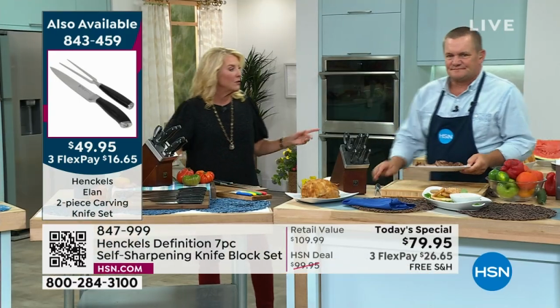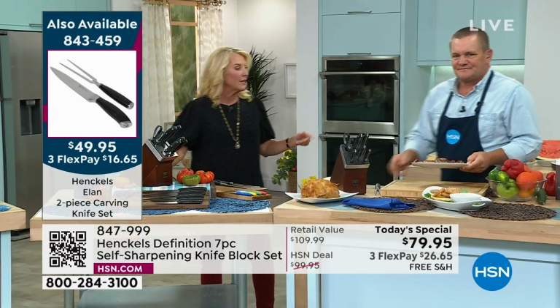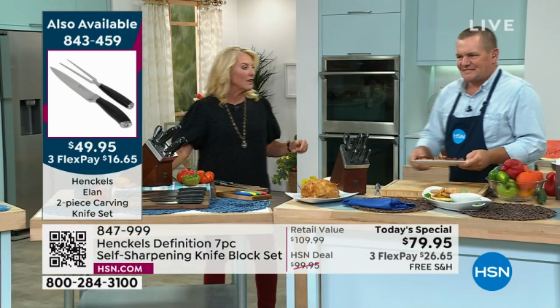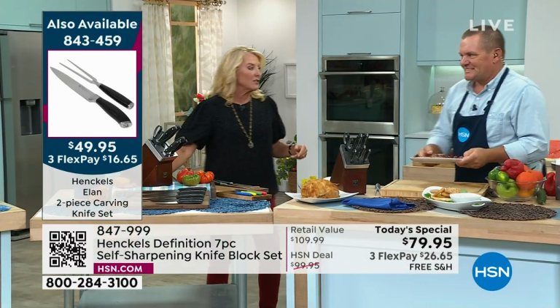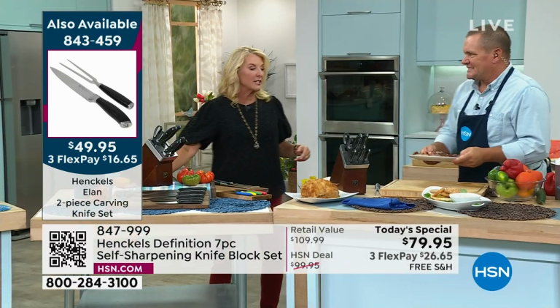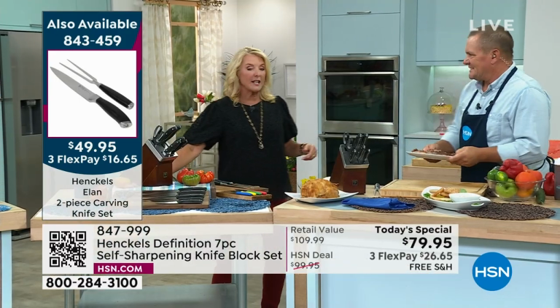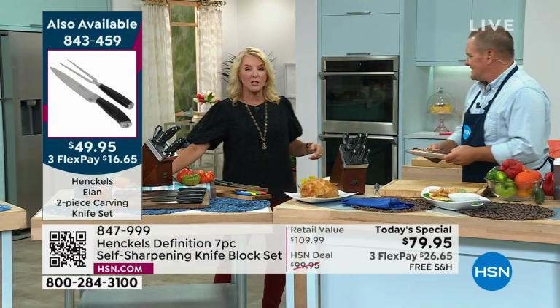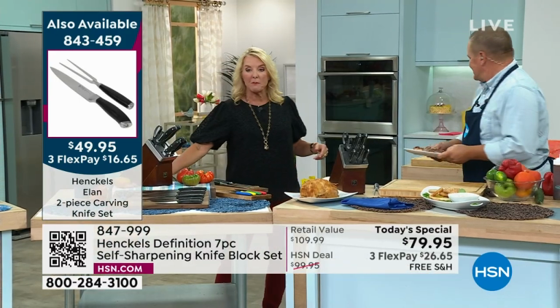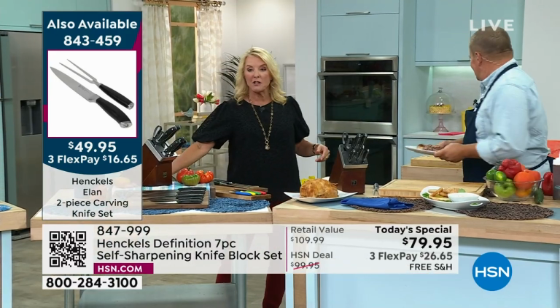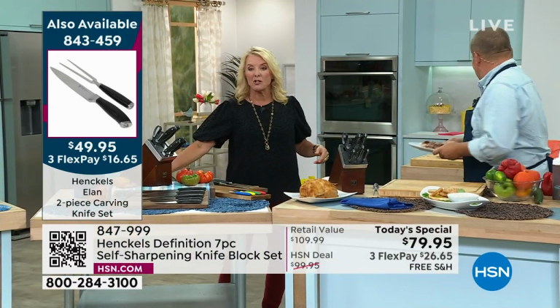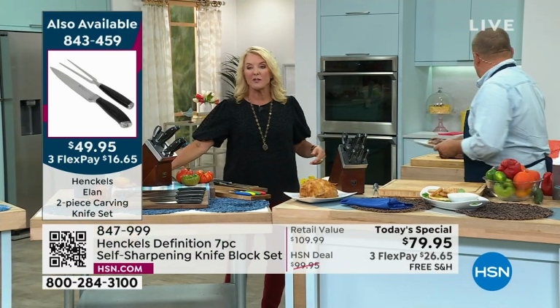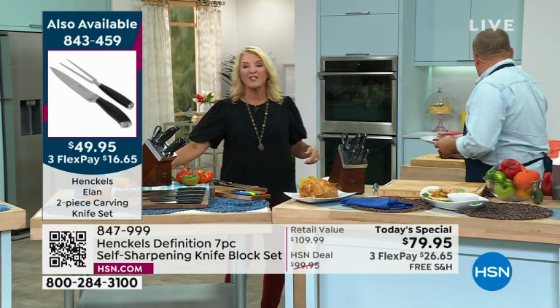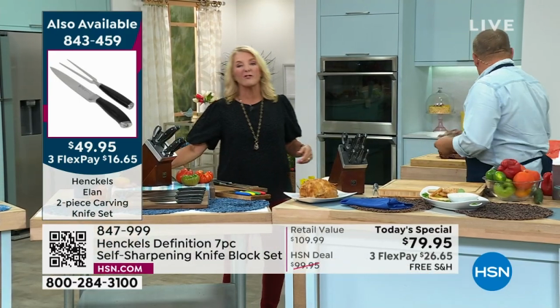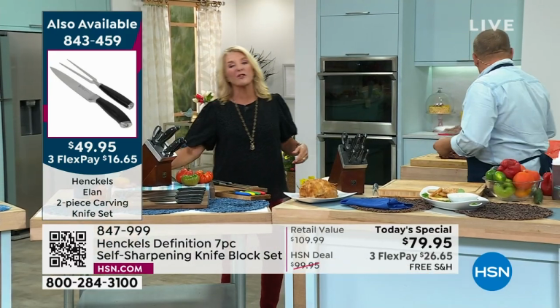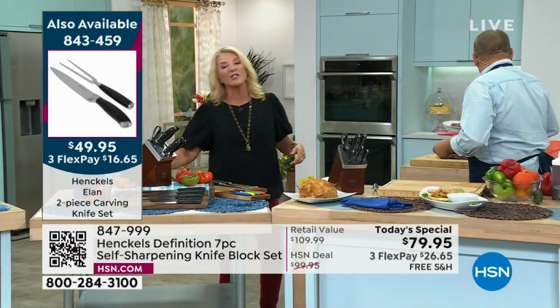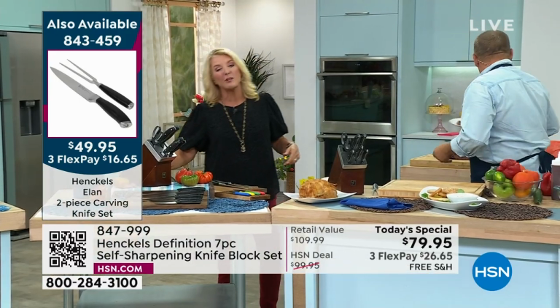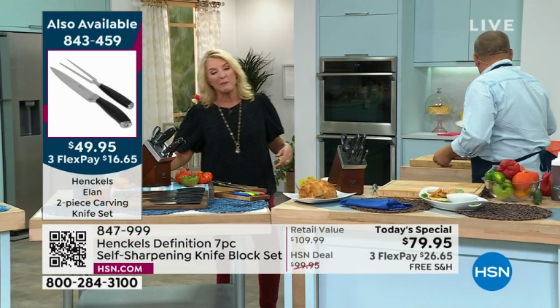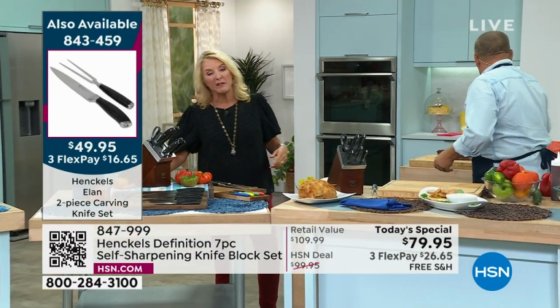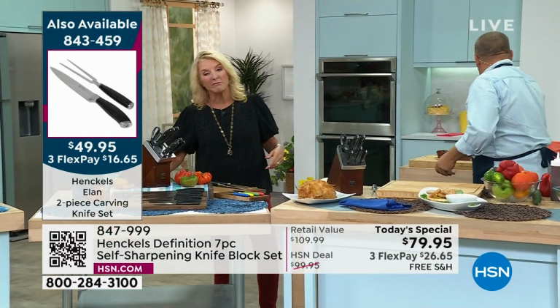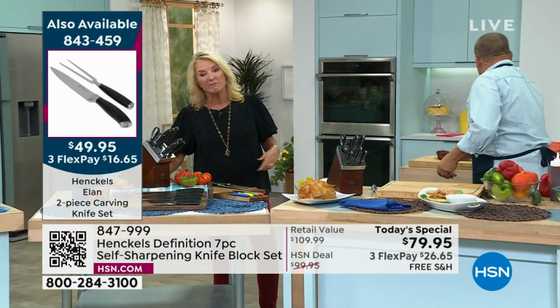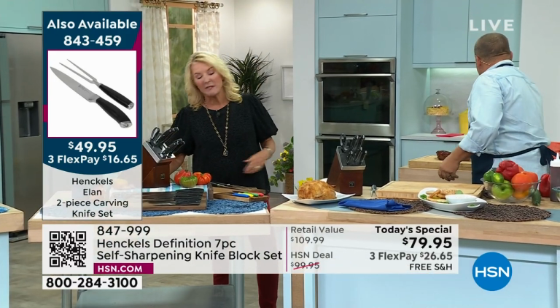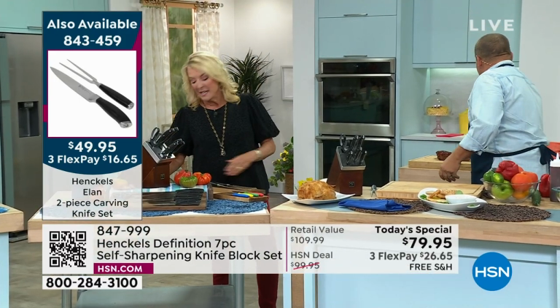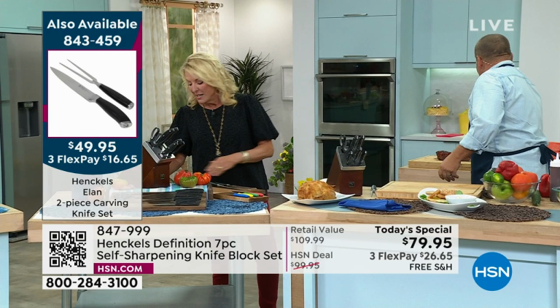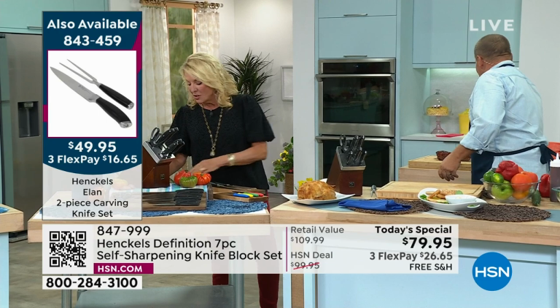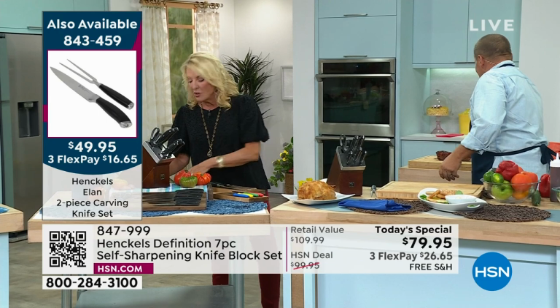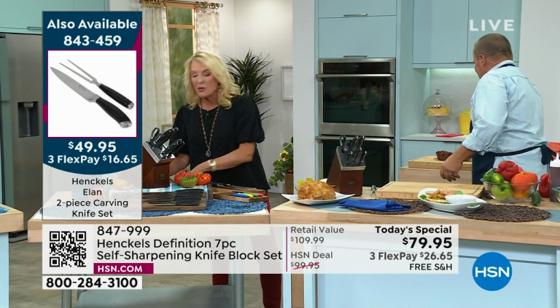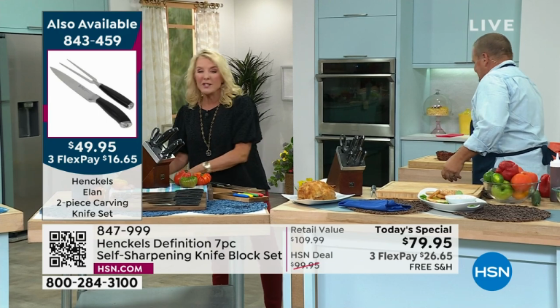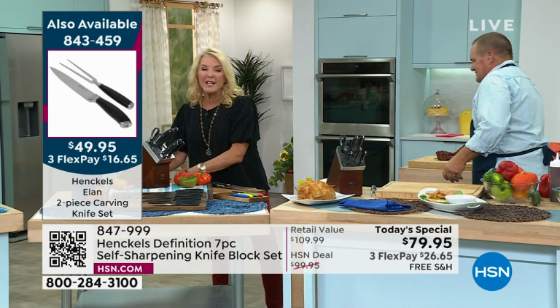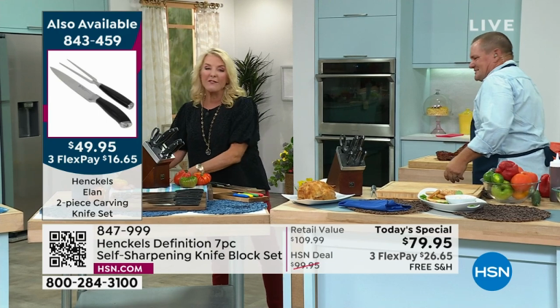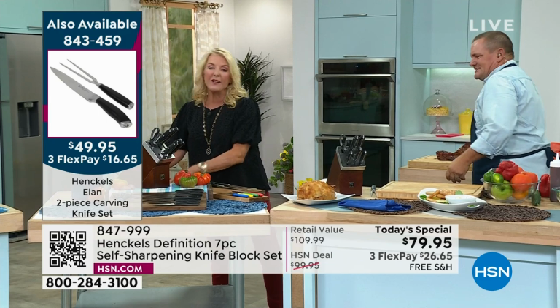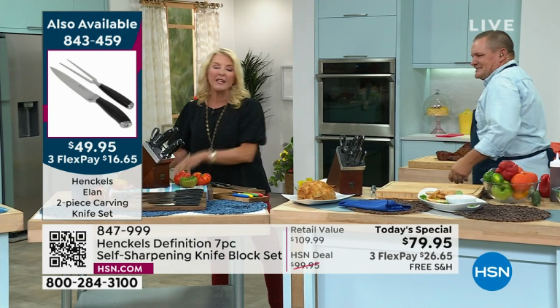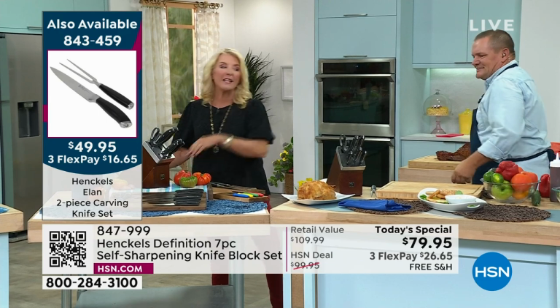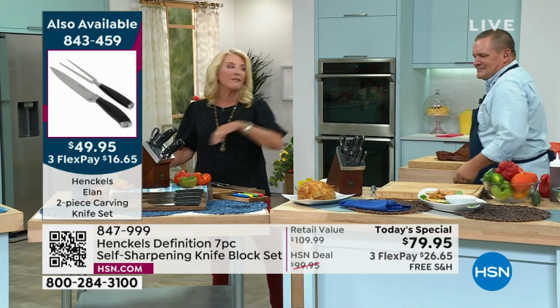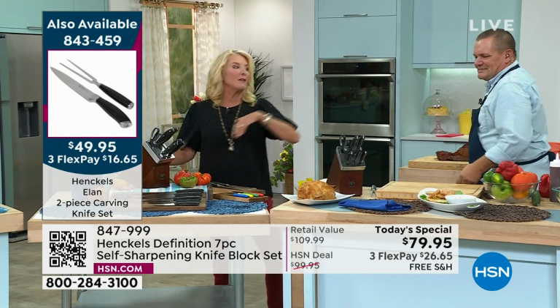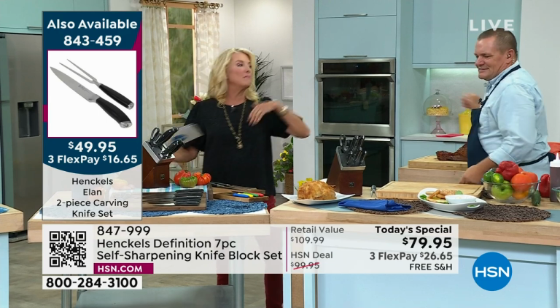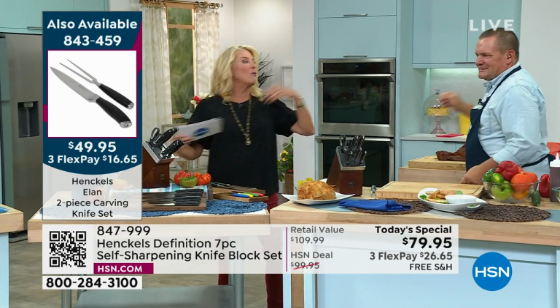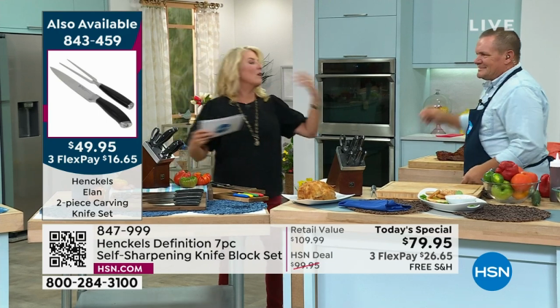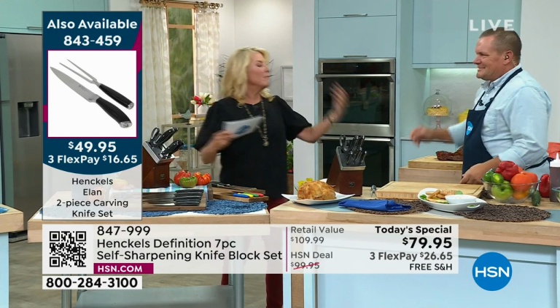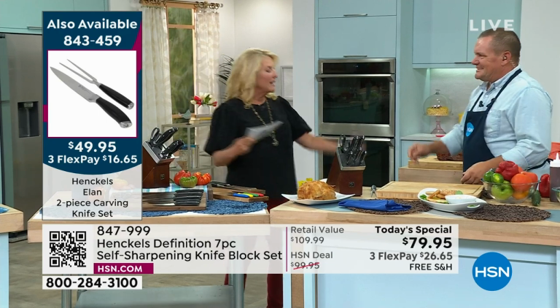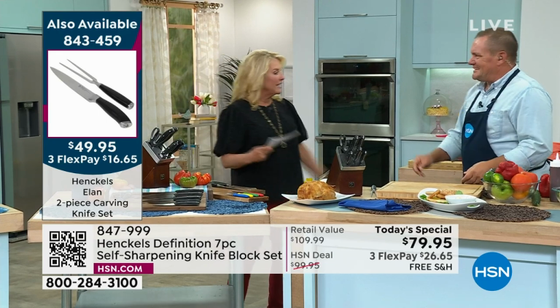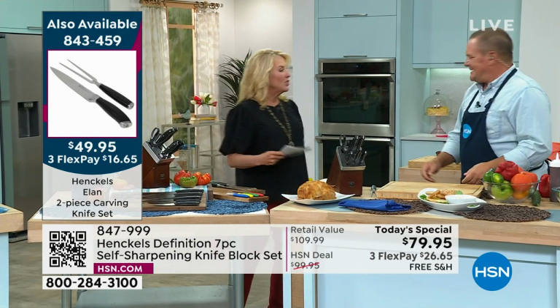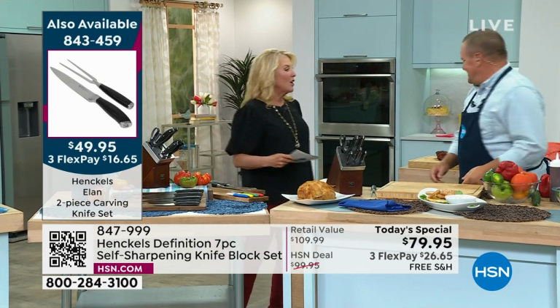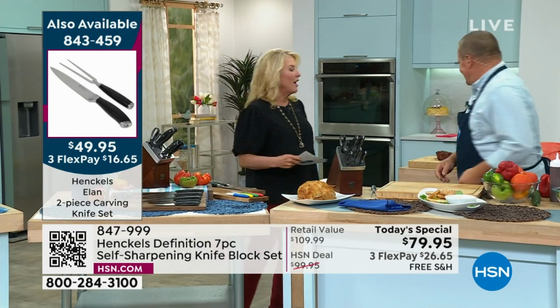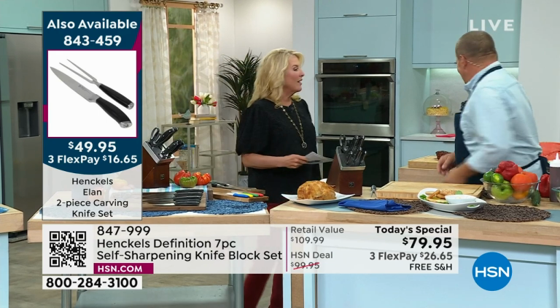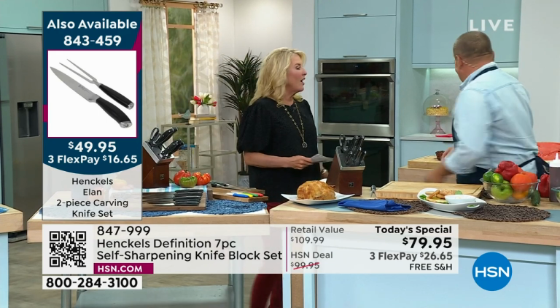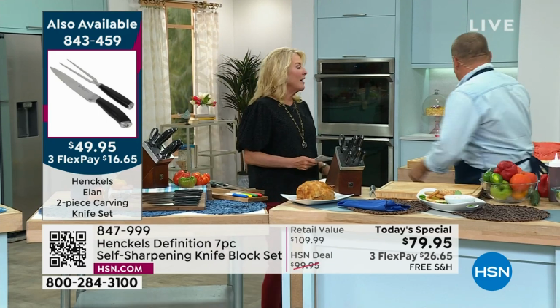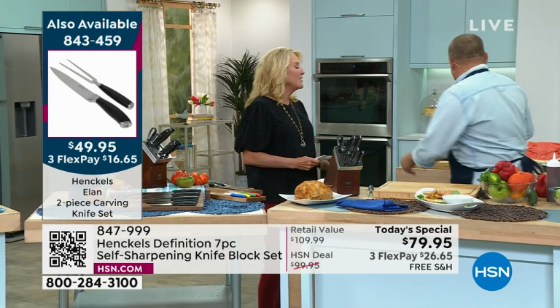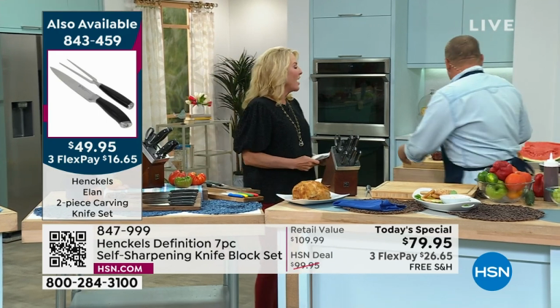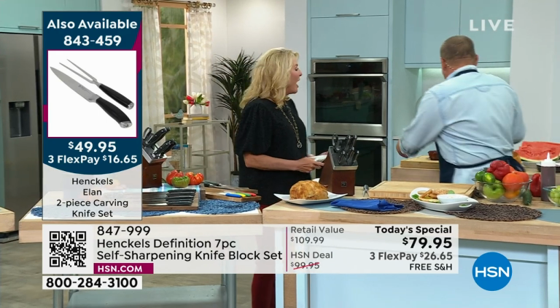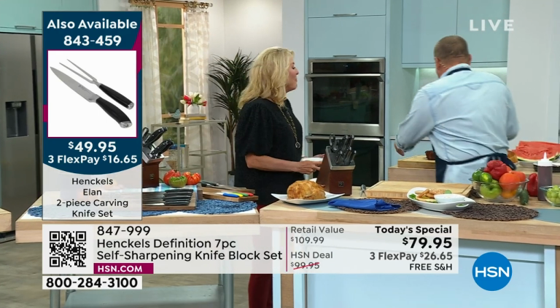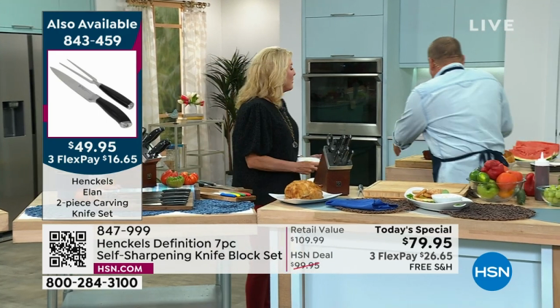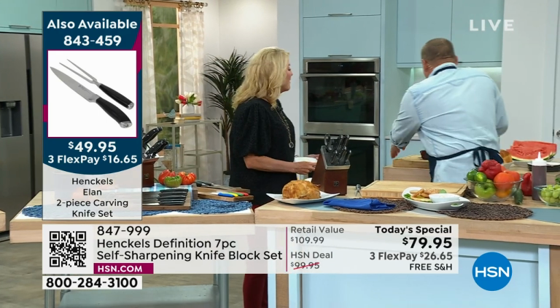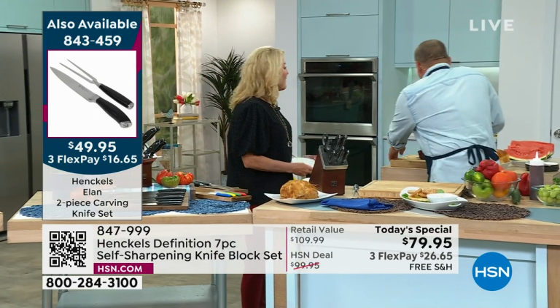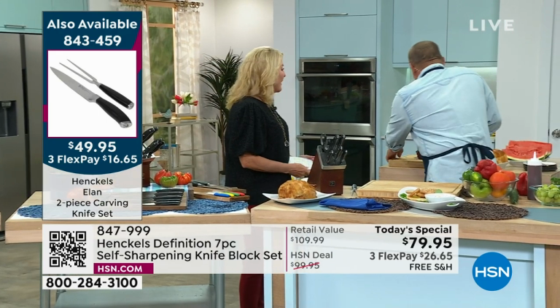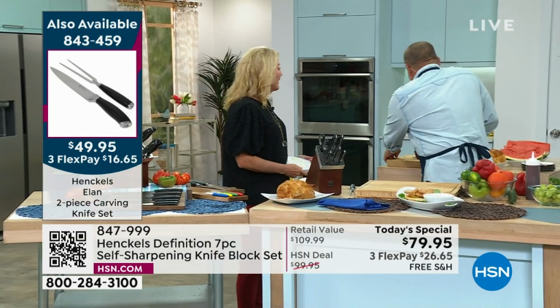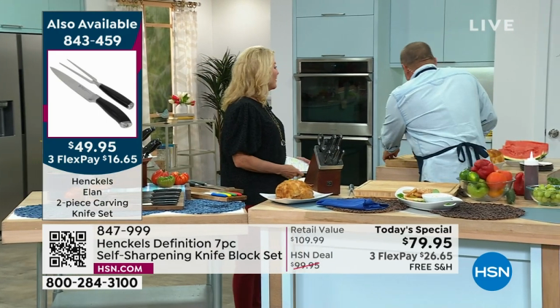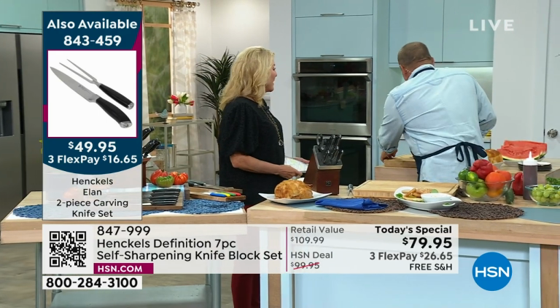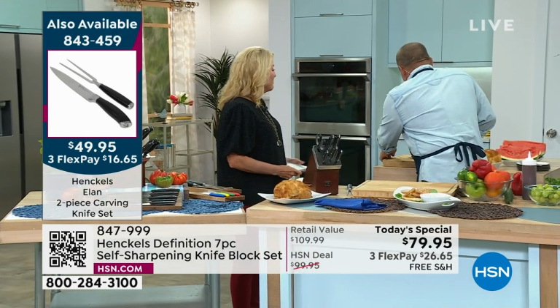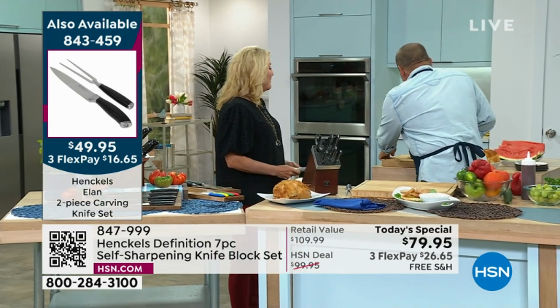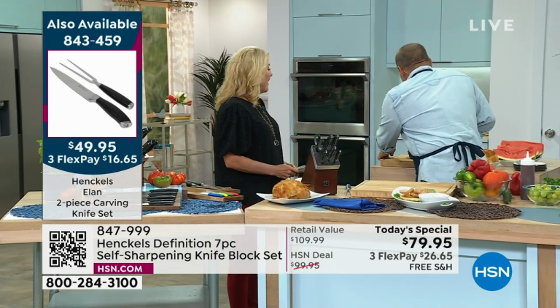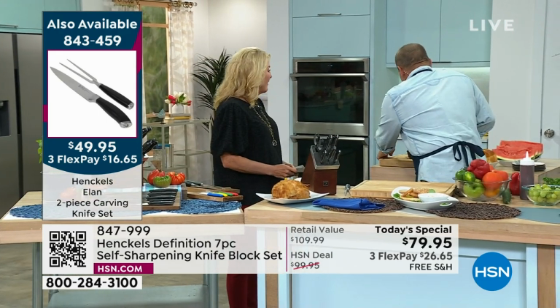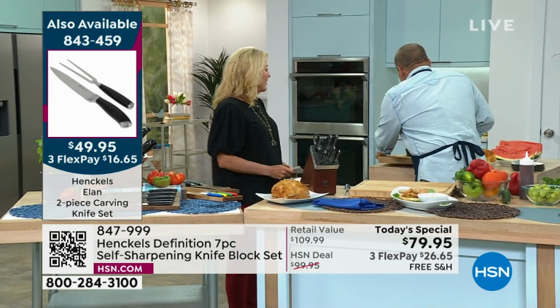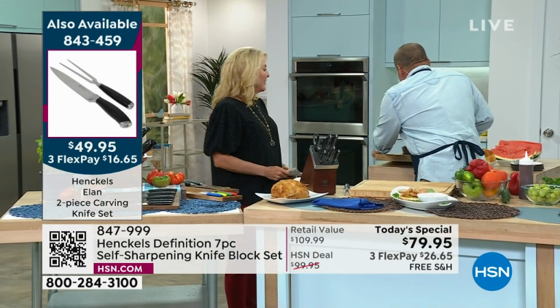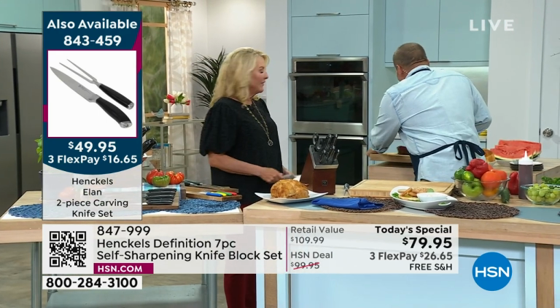One other note: if you get our today's special, it's free shipping. So you're saving even more money on top of that incredible value.